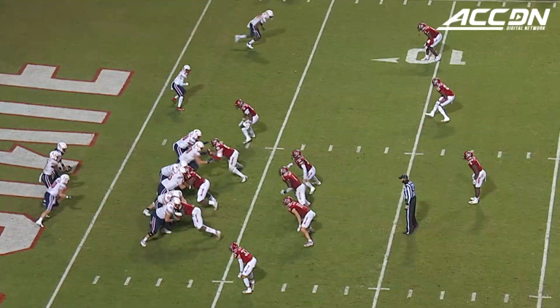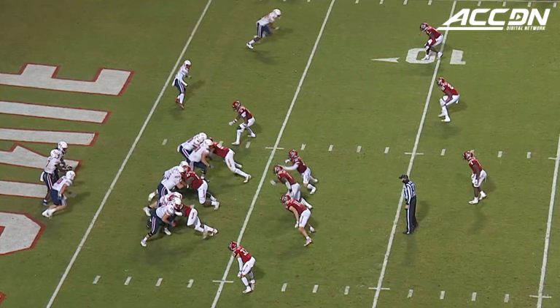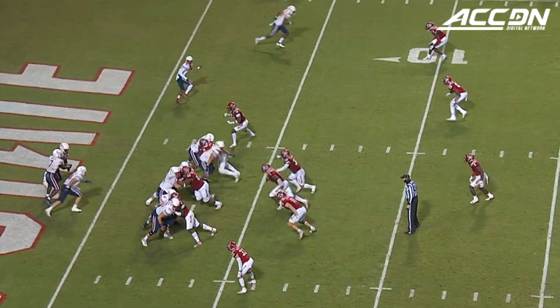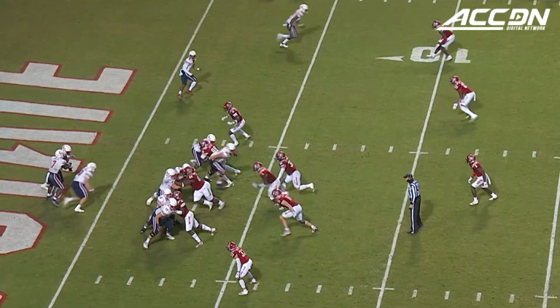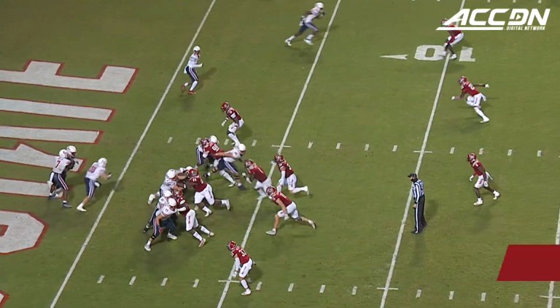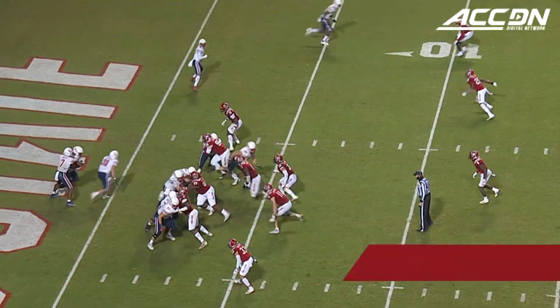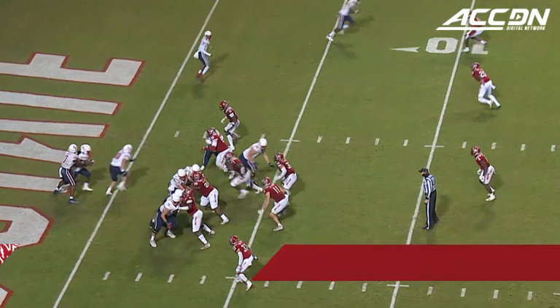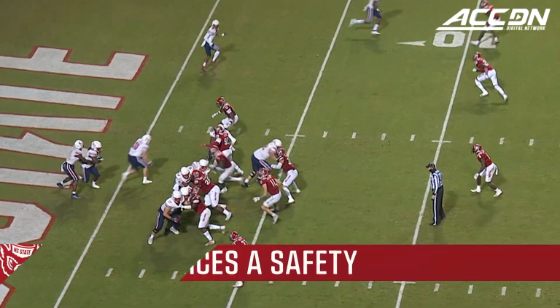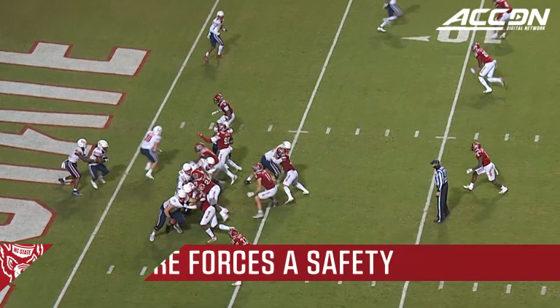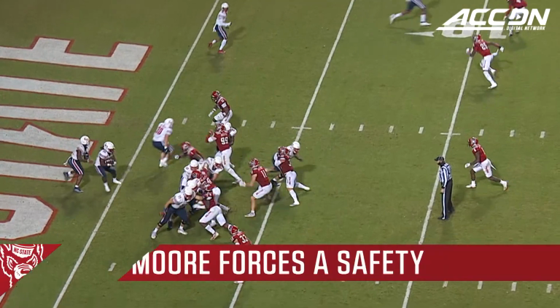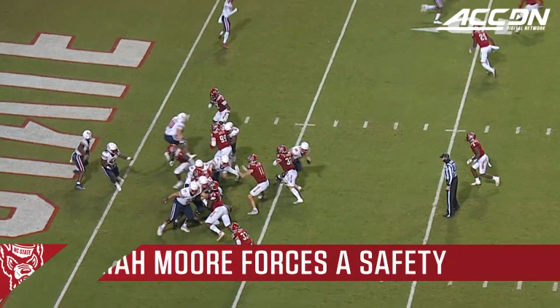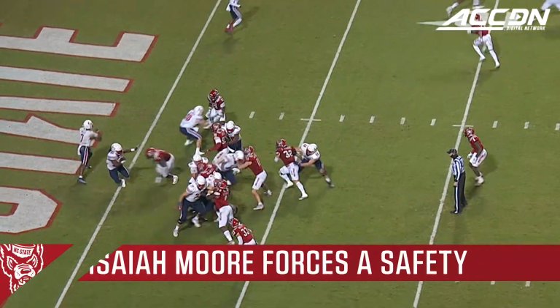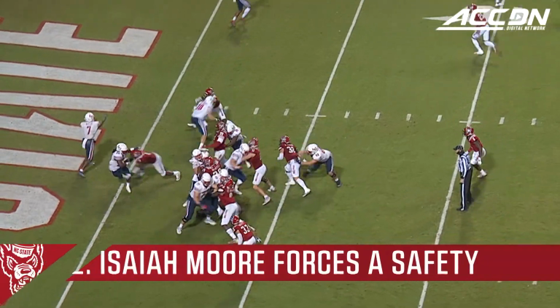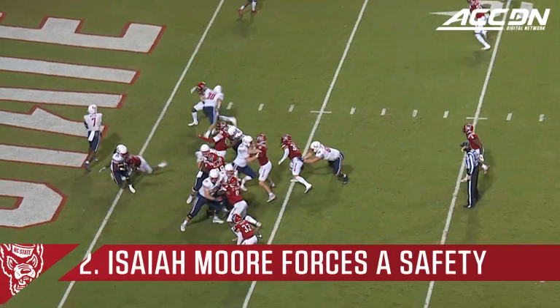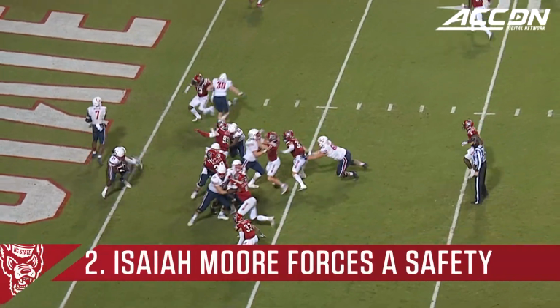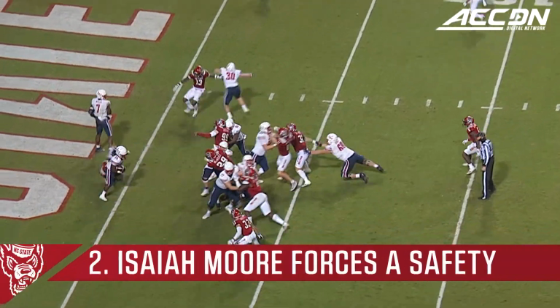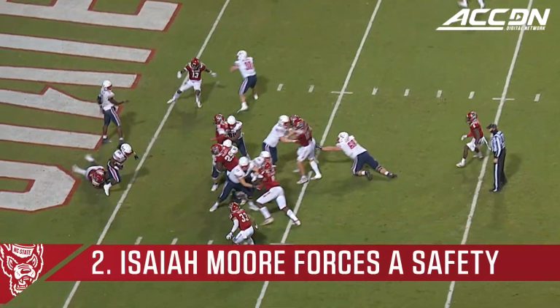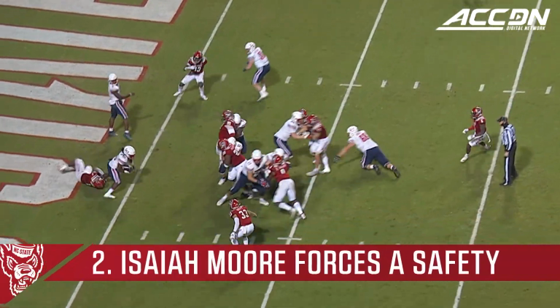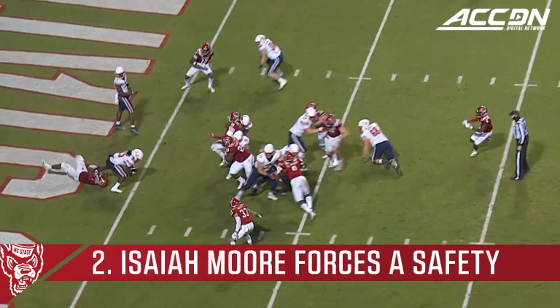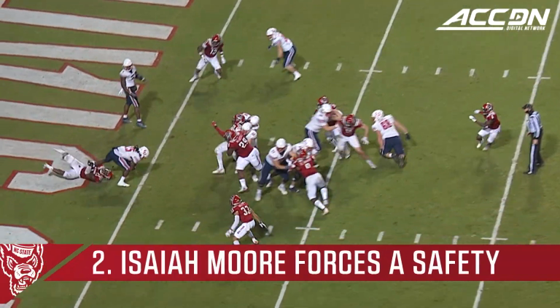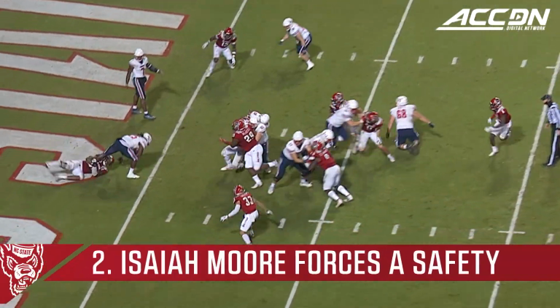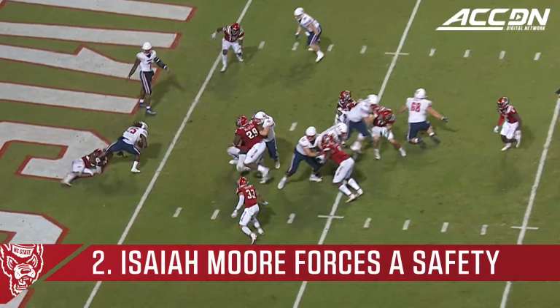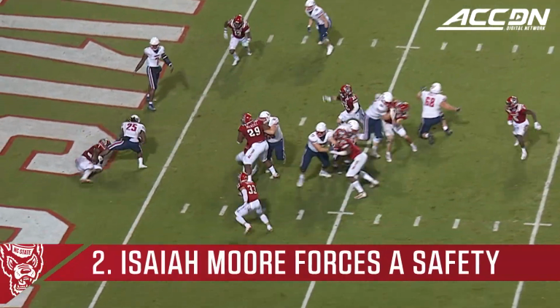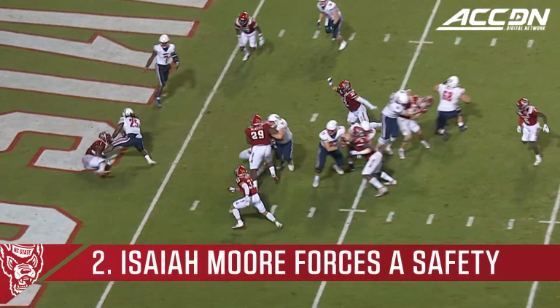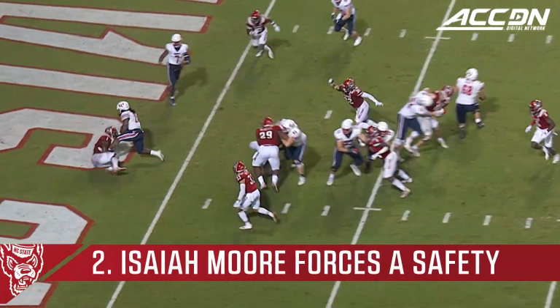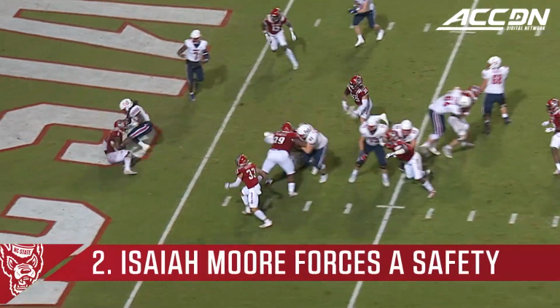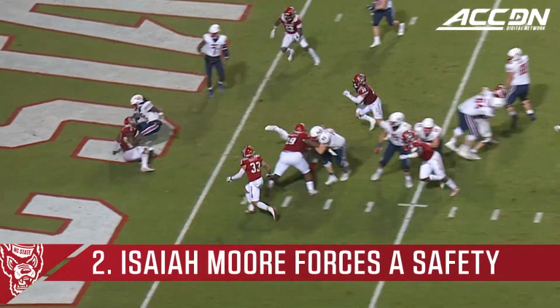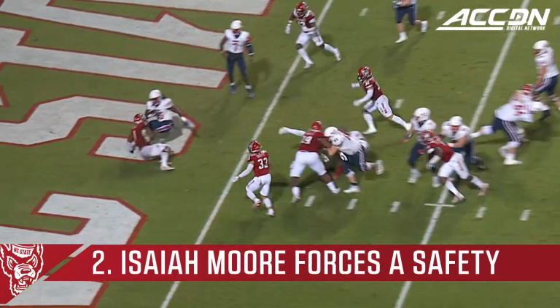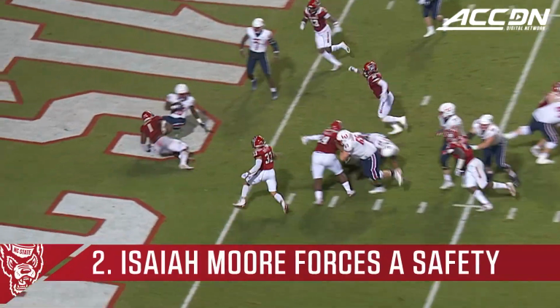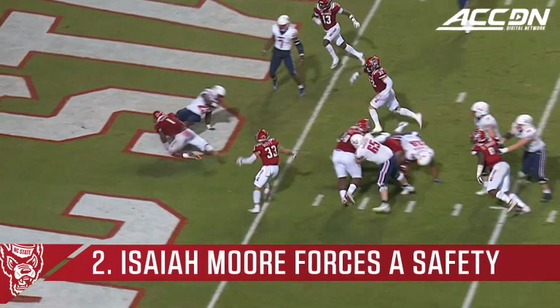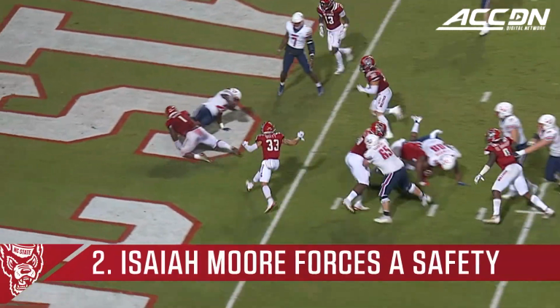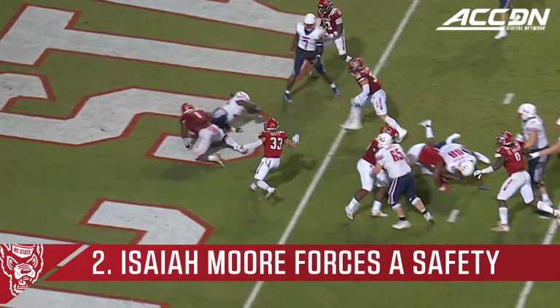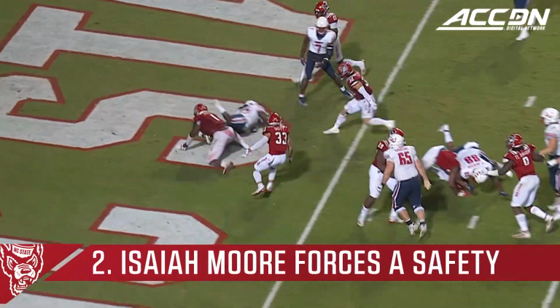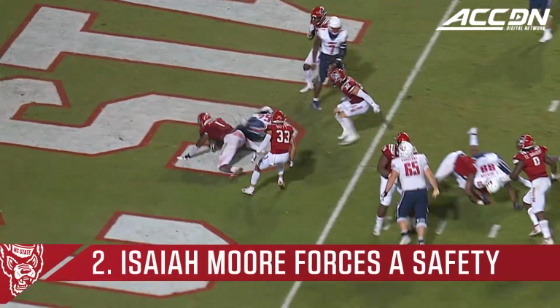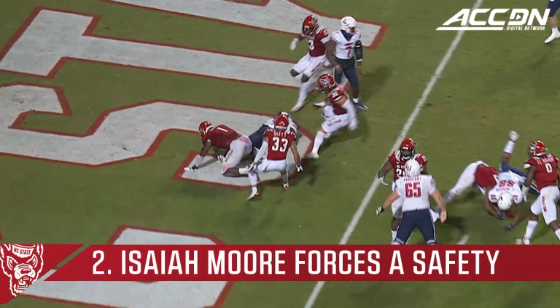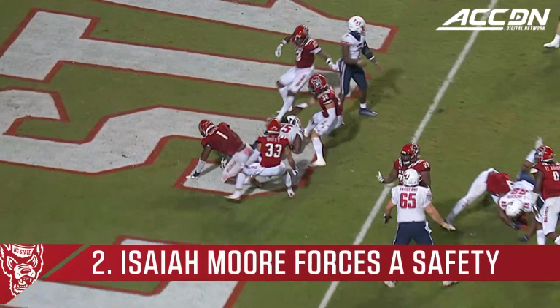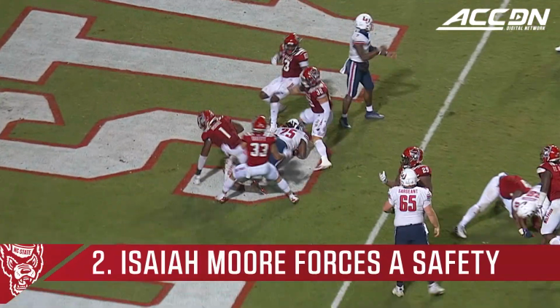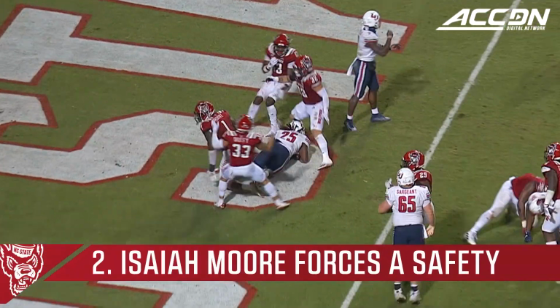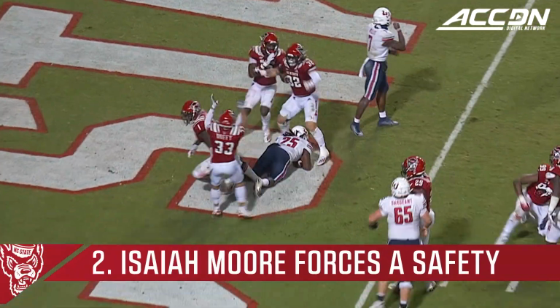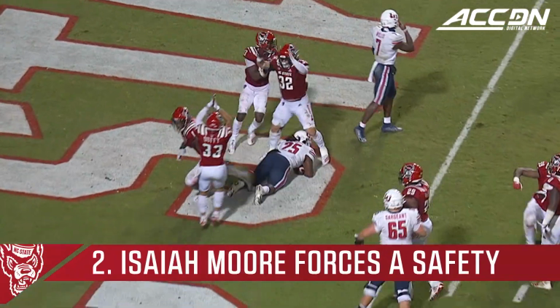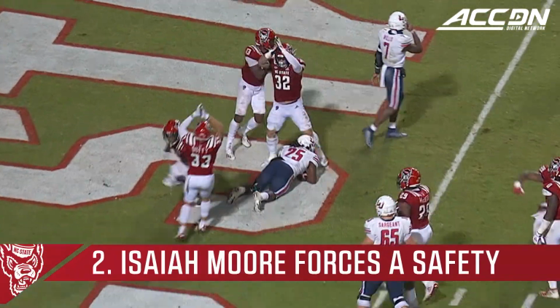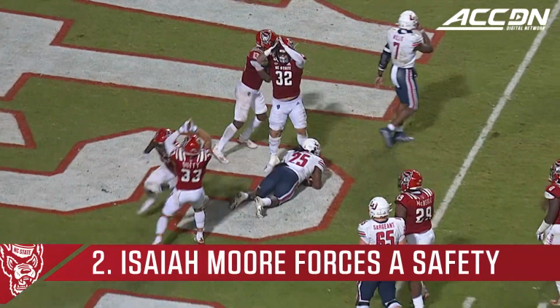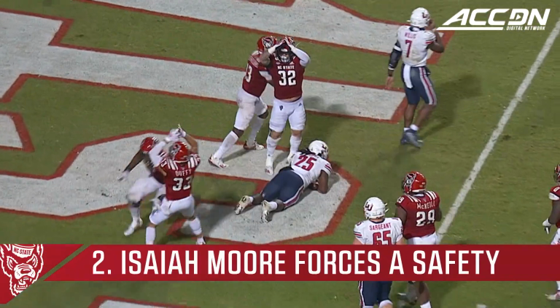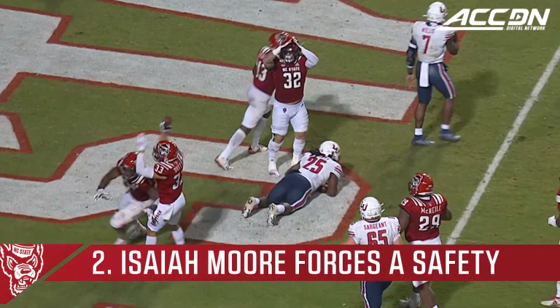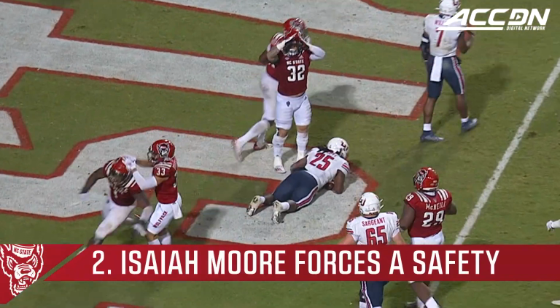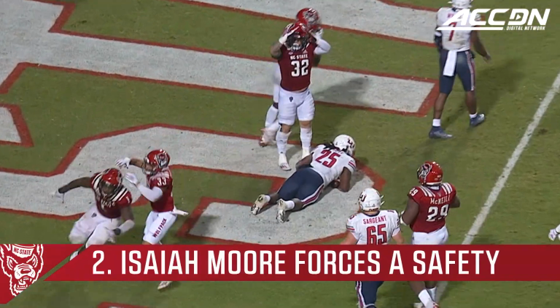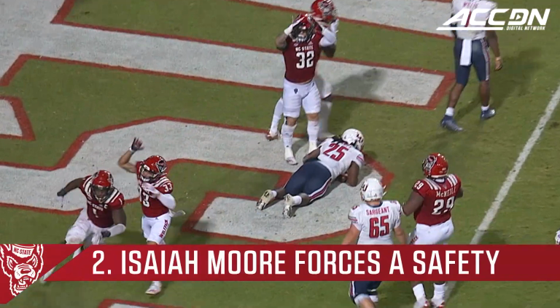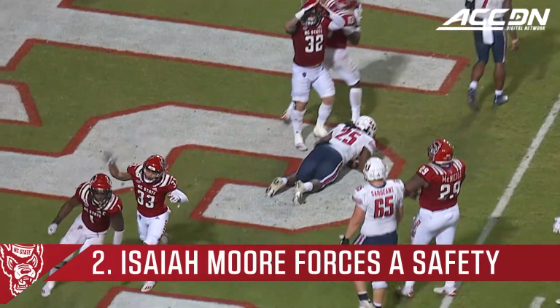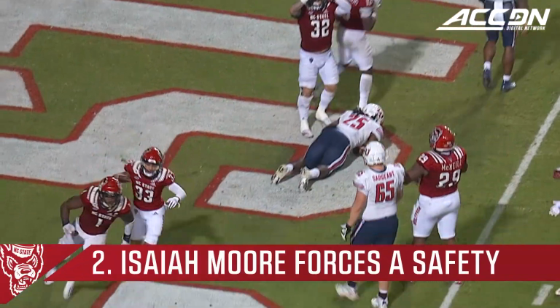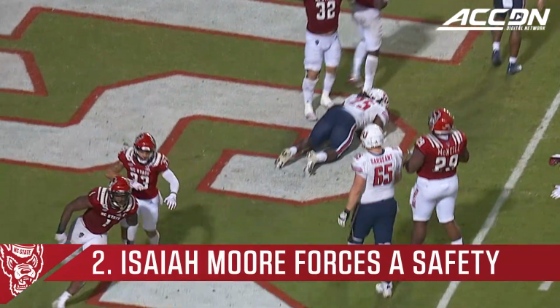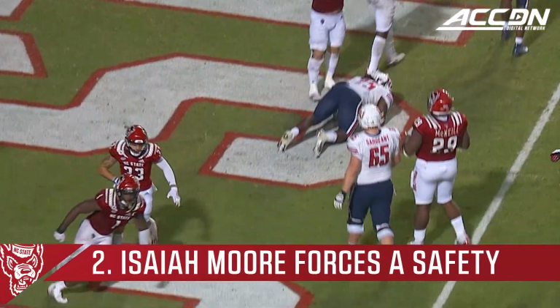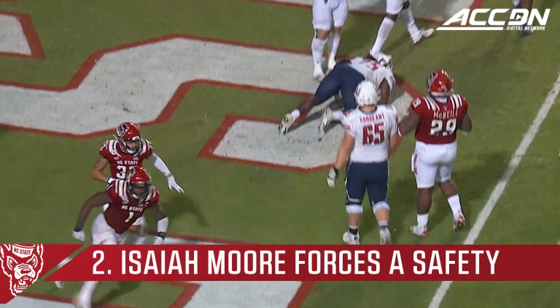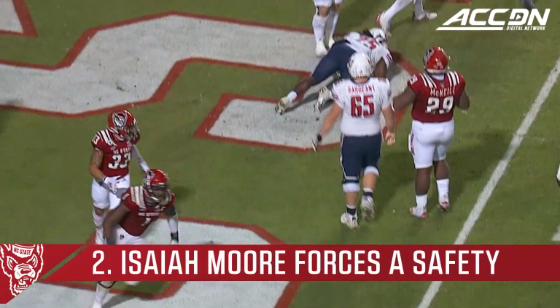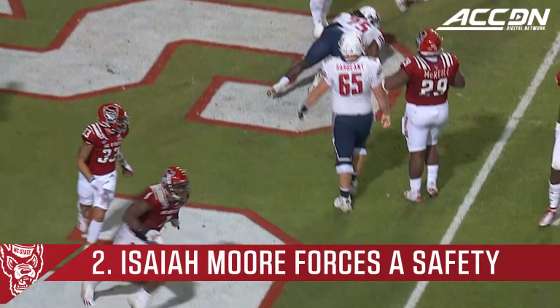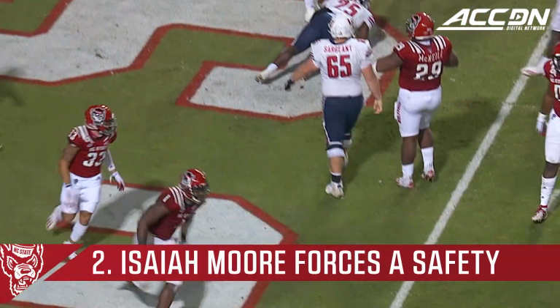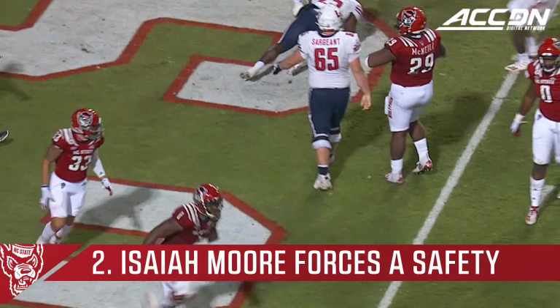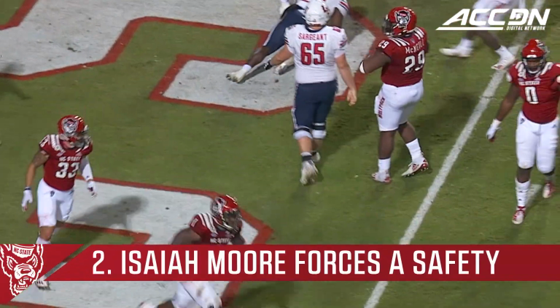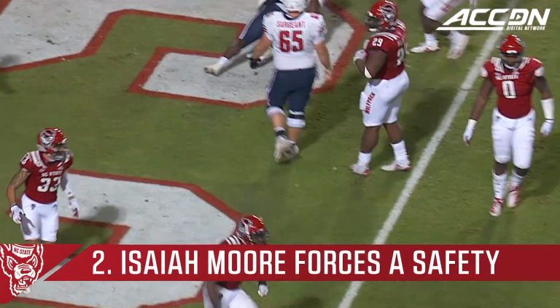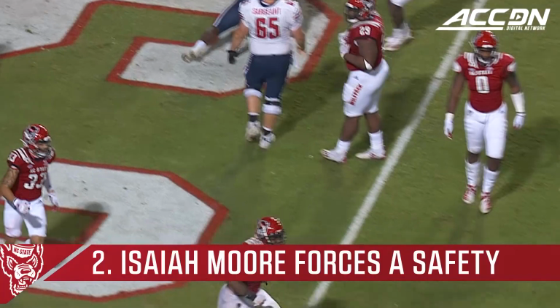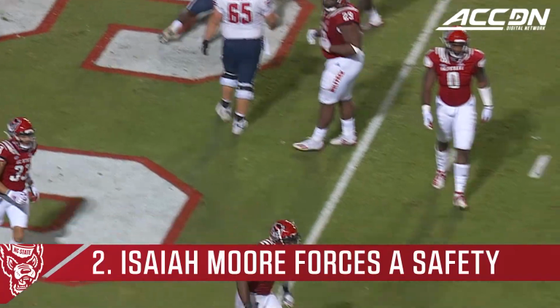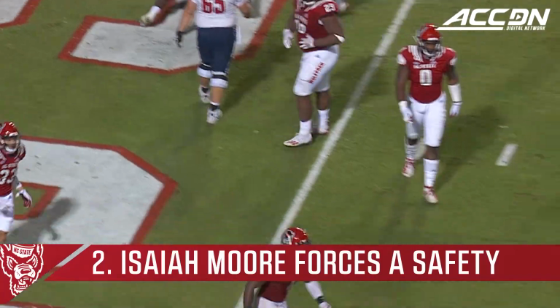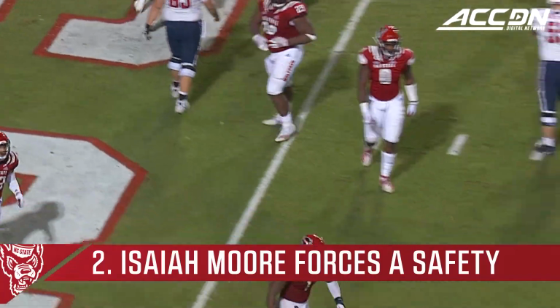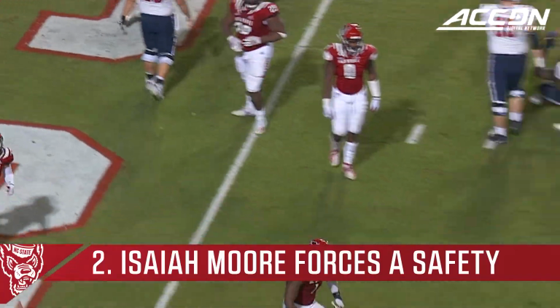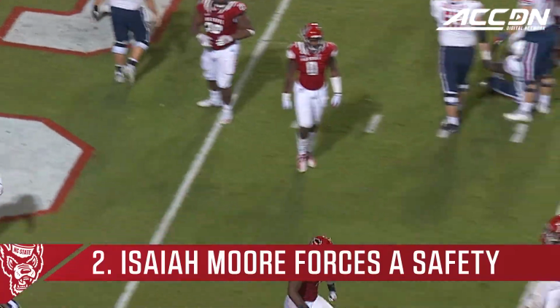3-0 away from Lynchburg. In the end zone, taken down — it's a safety.